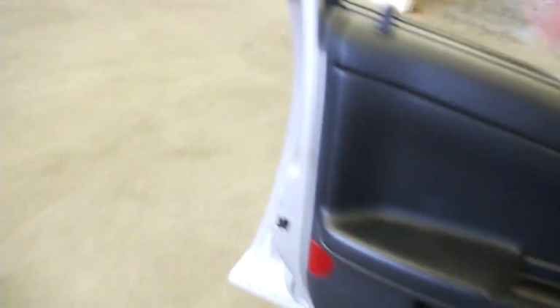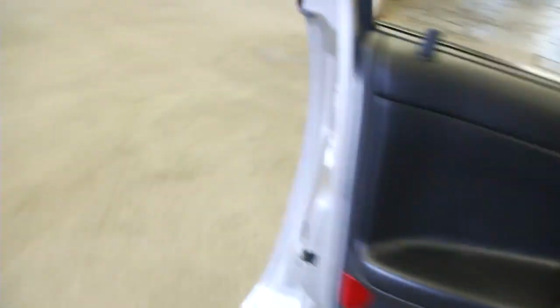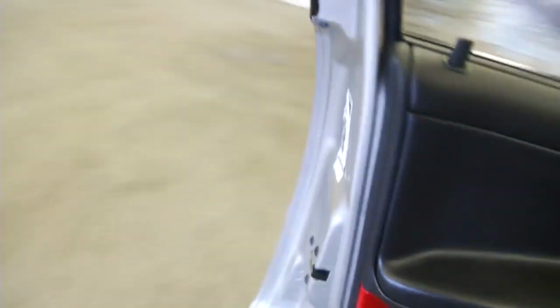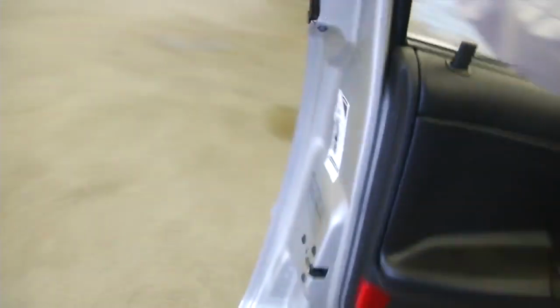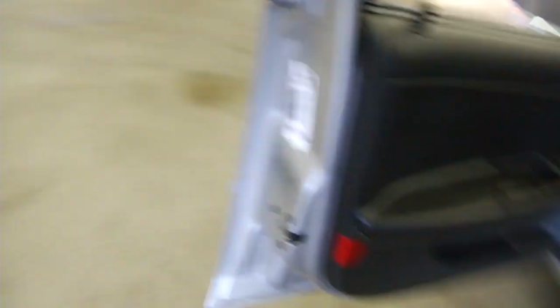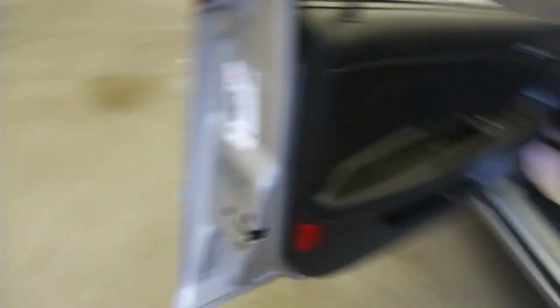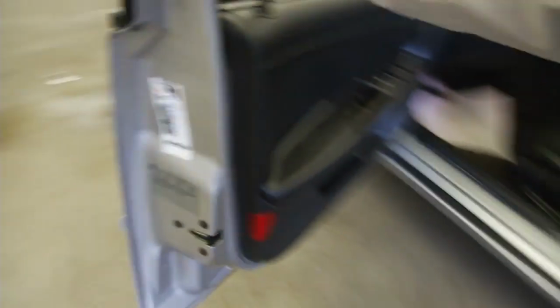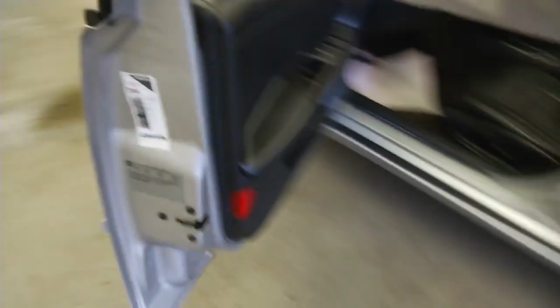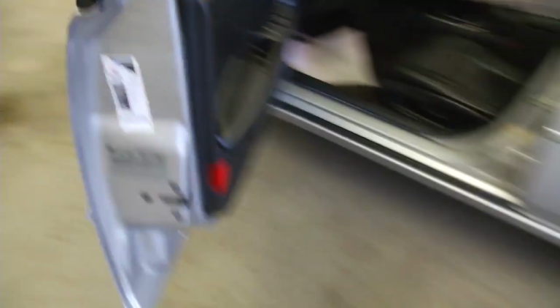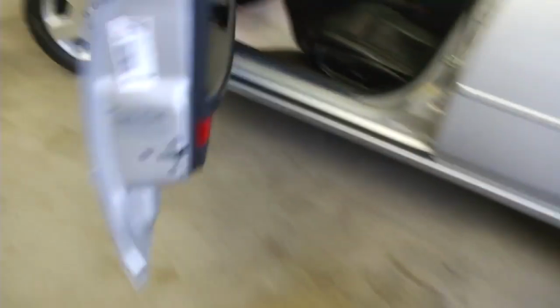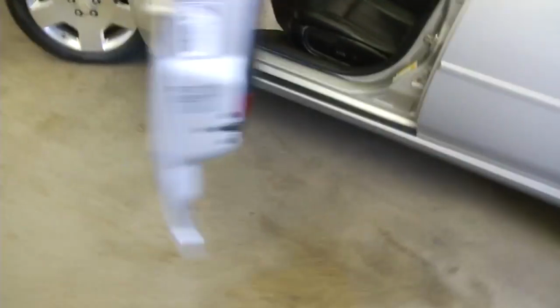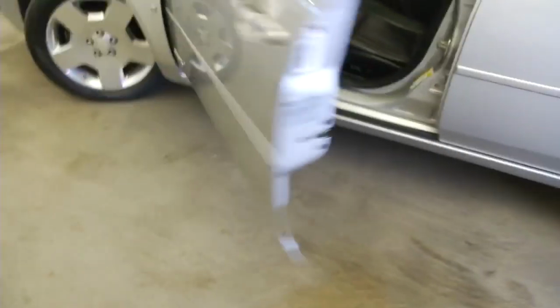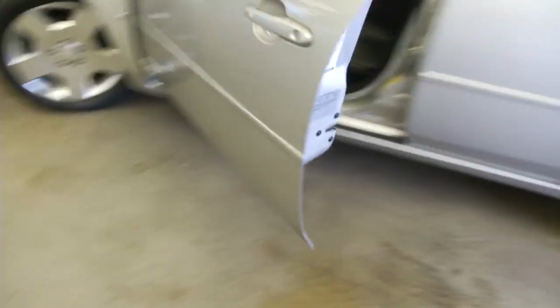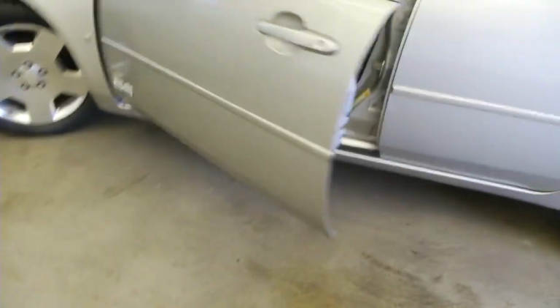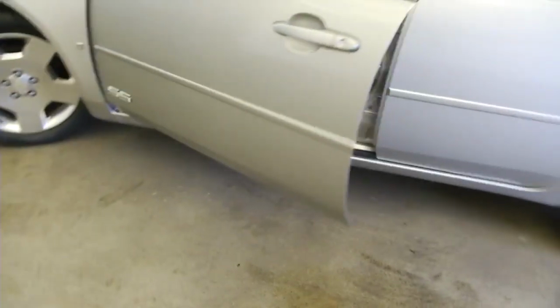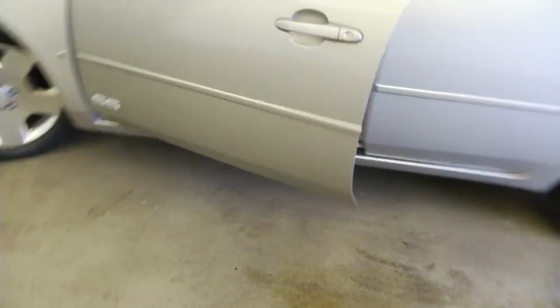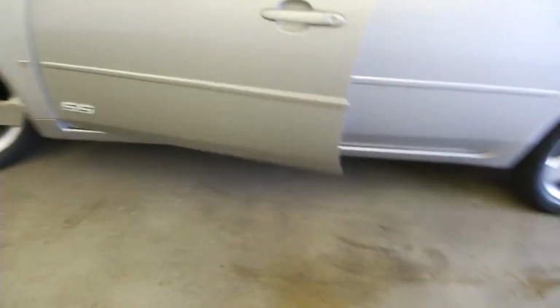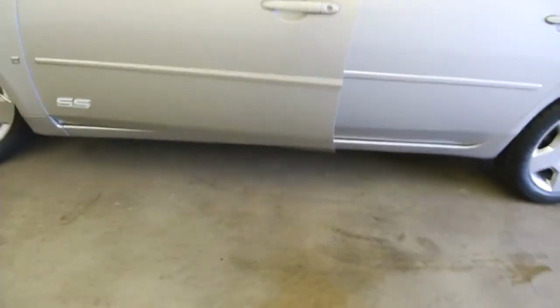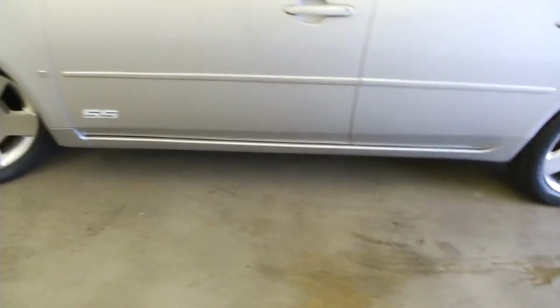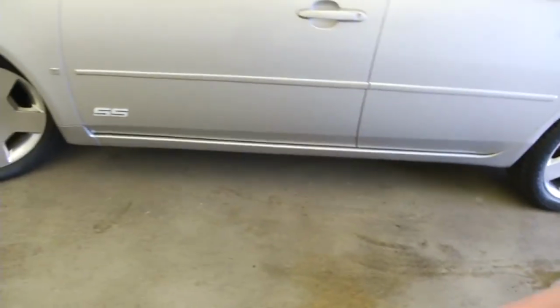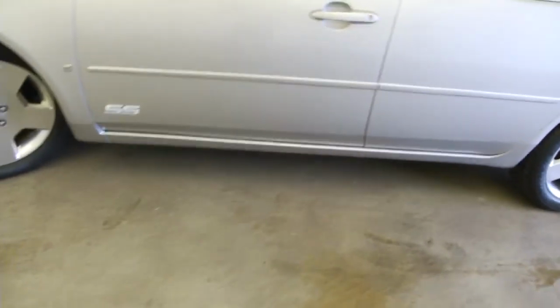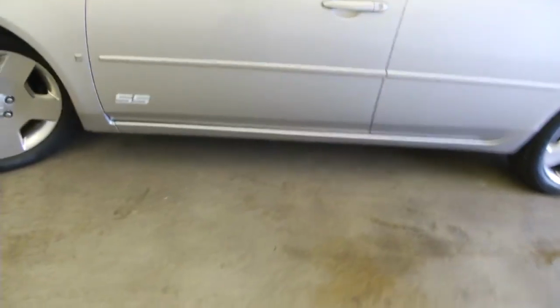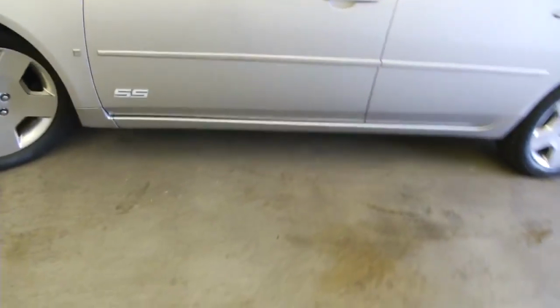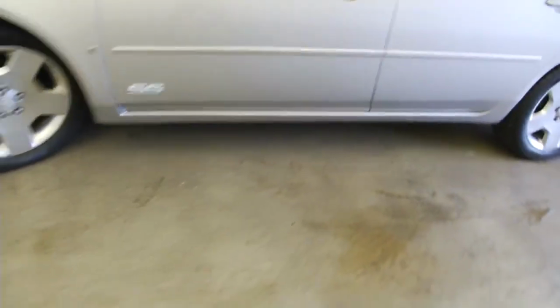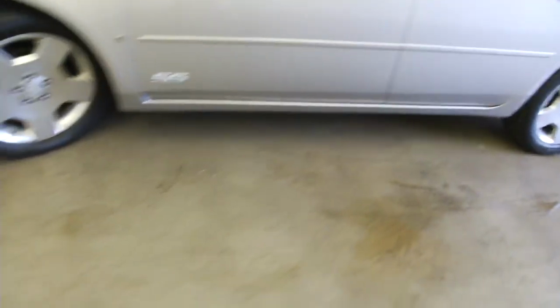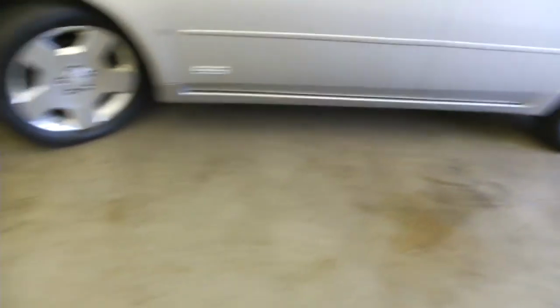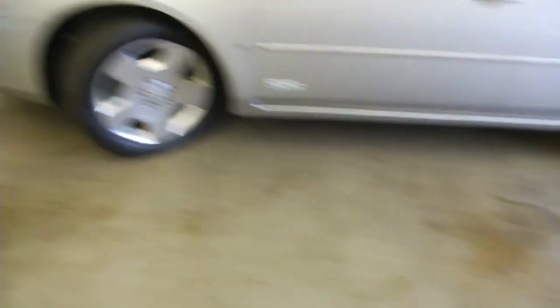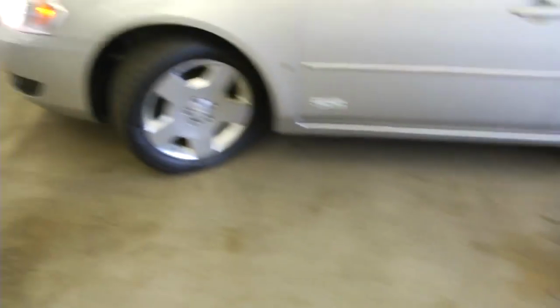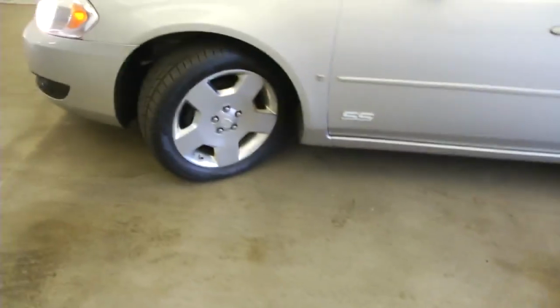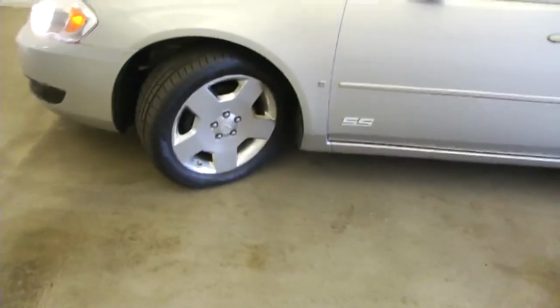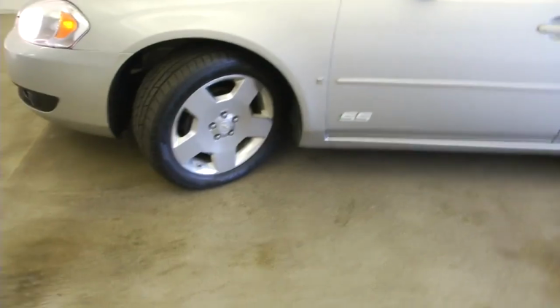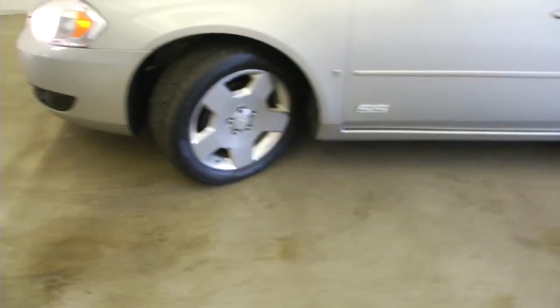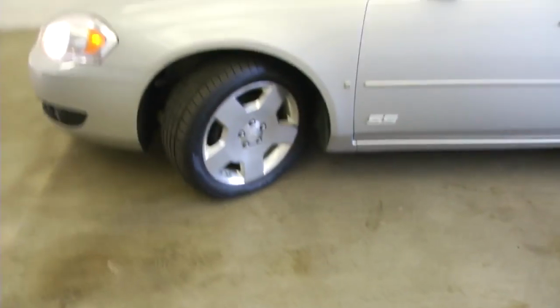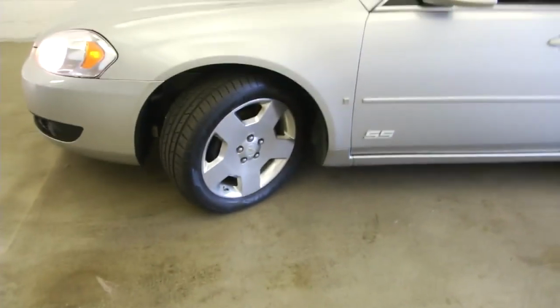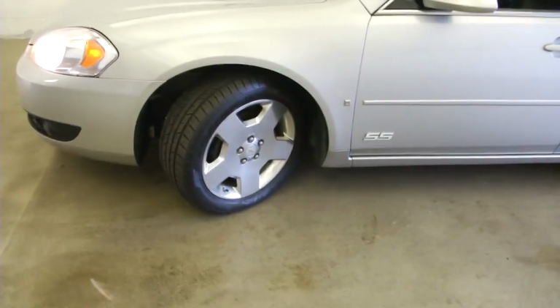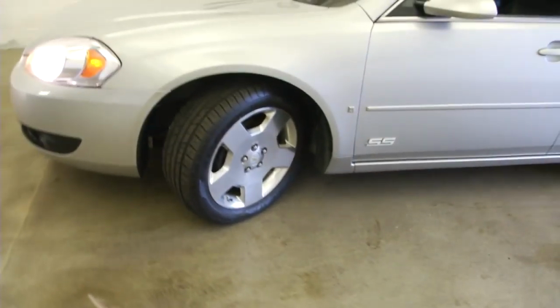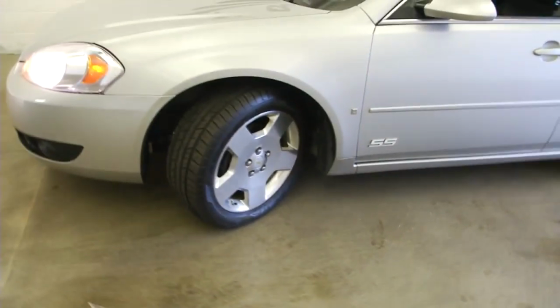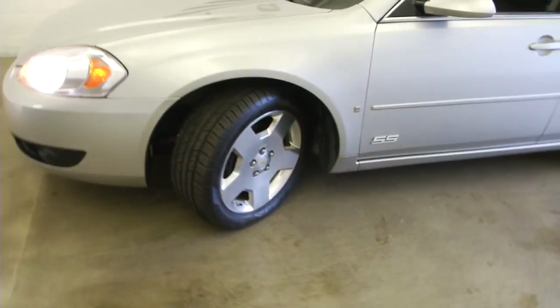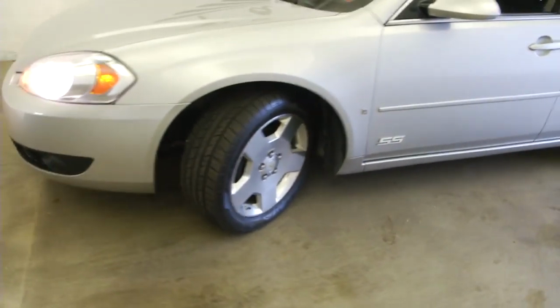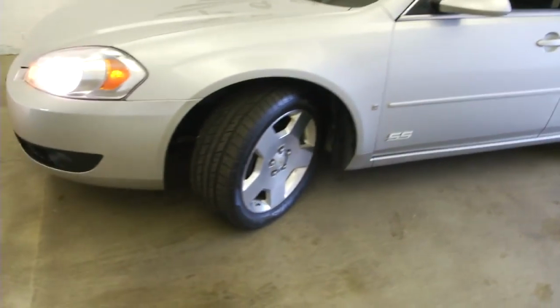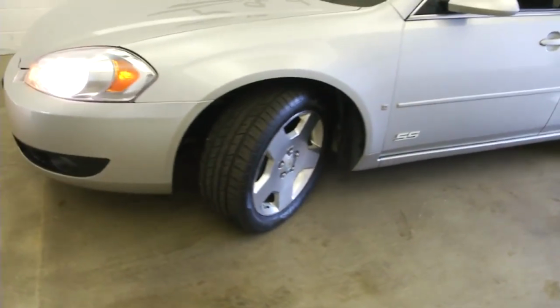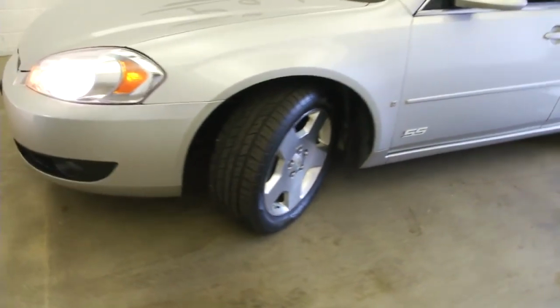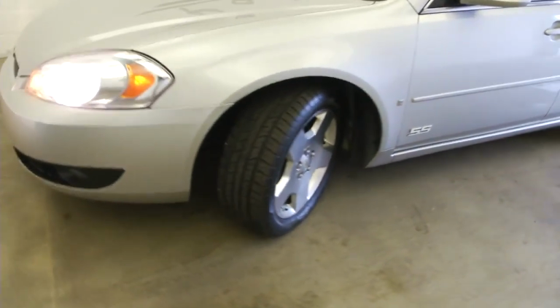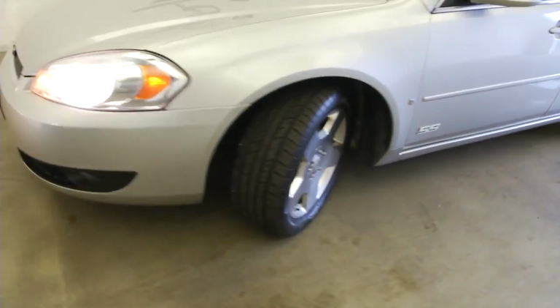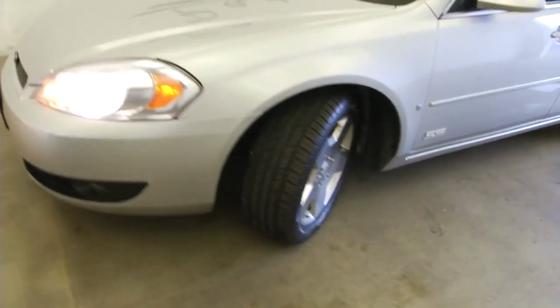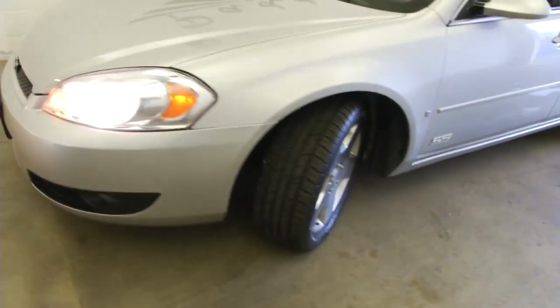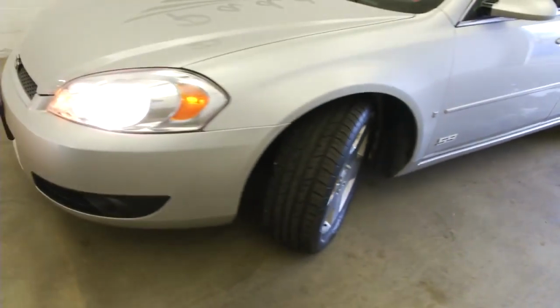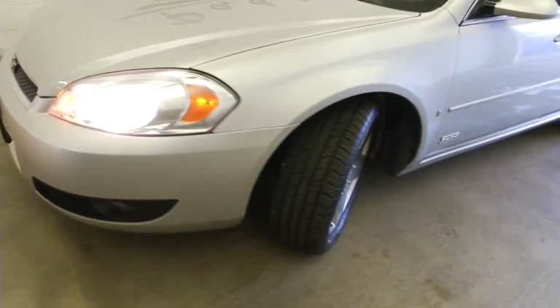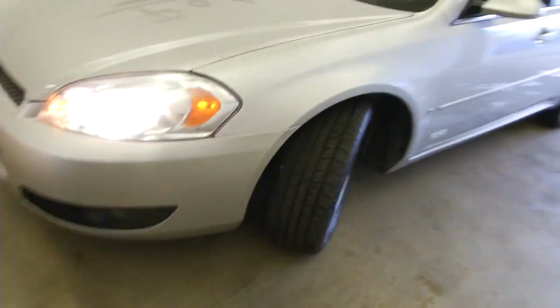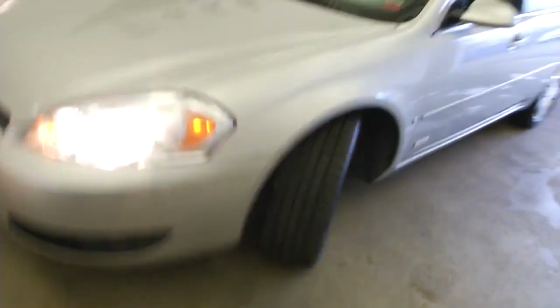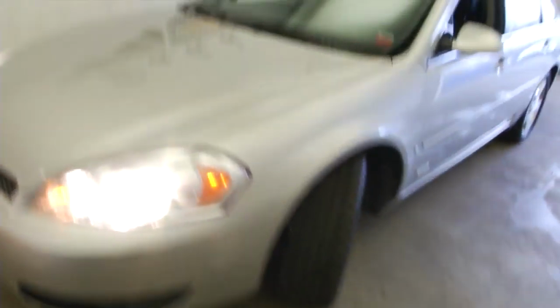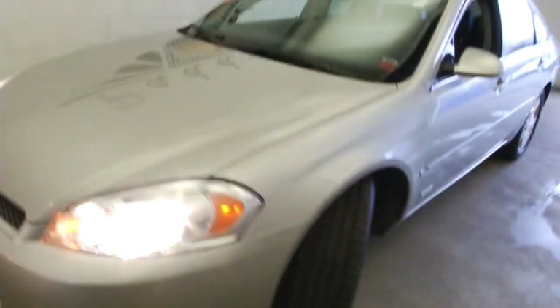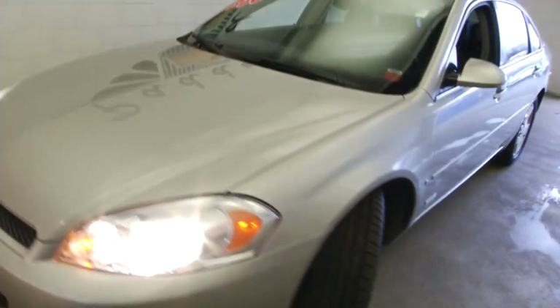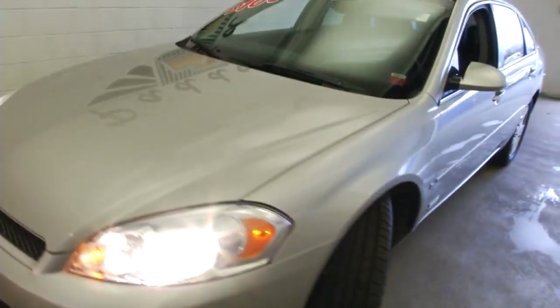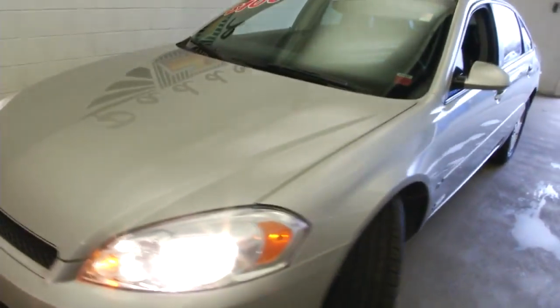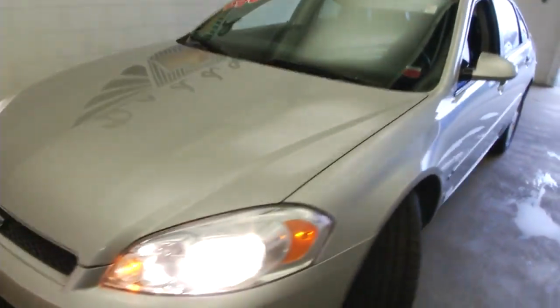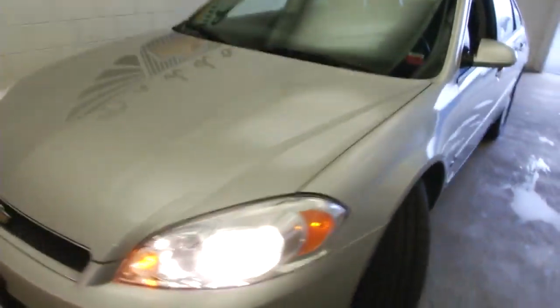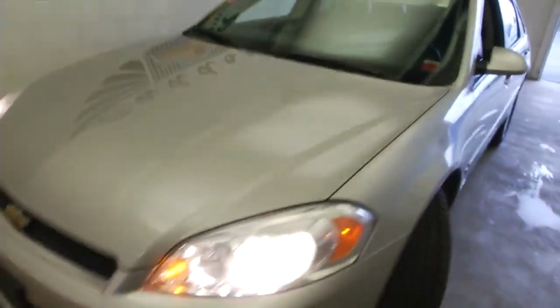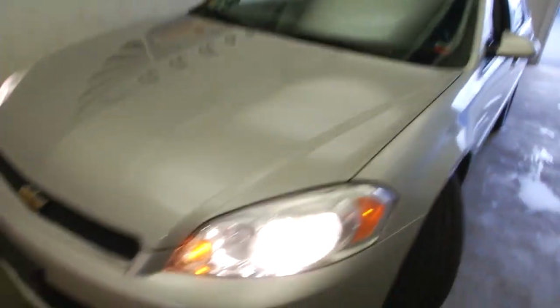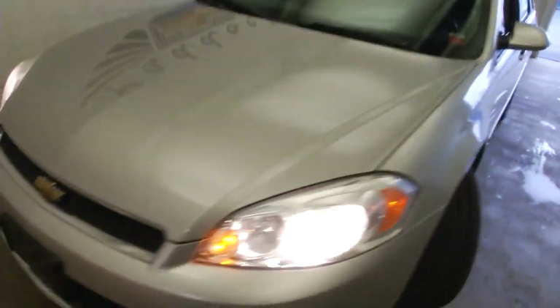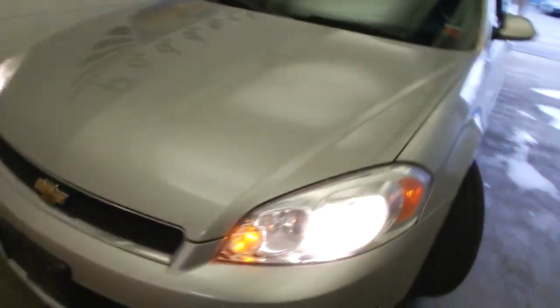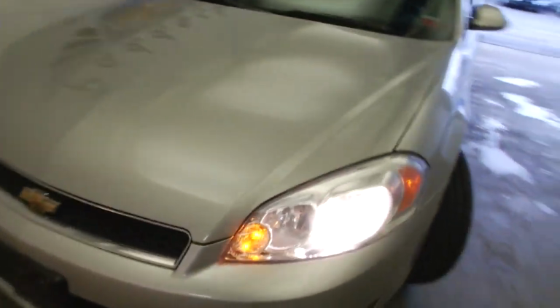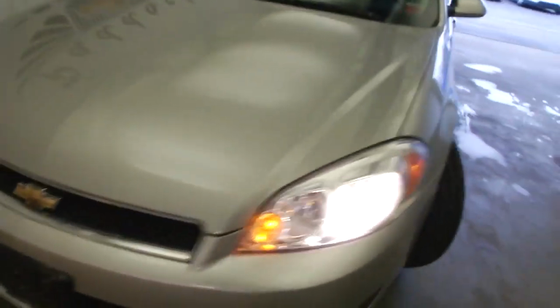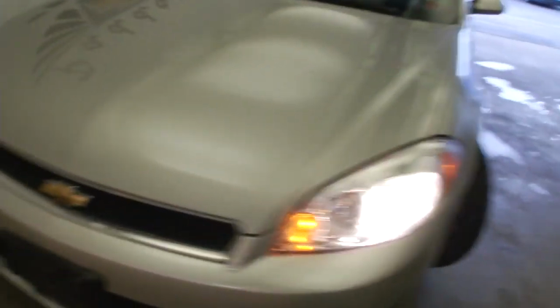We're going to continue our walk to the front of the vehicle. Aluminum alloy wheels, and the exterior paint is in good condition on this car.